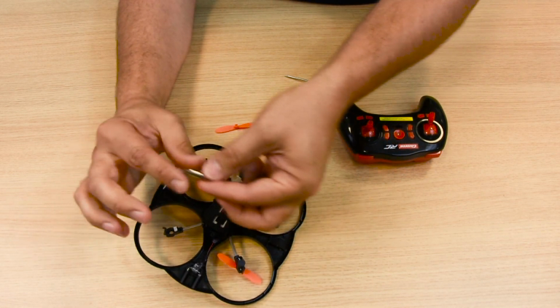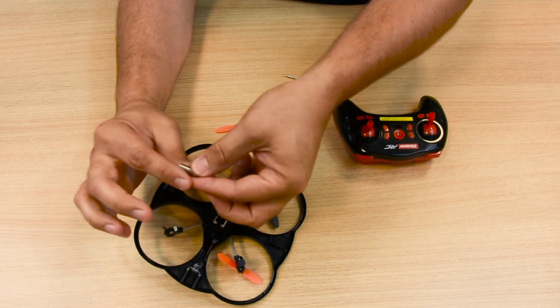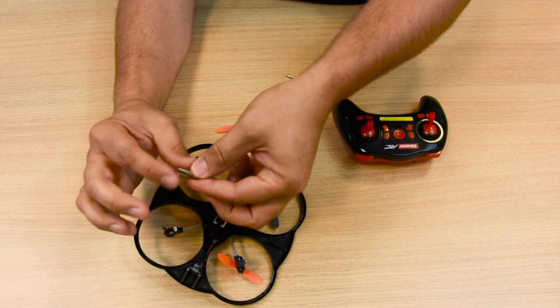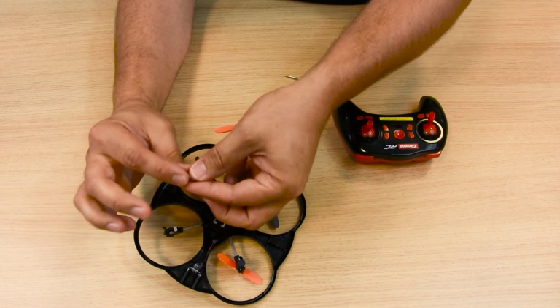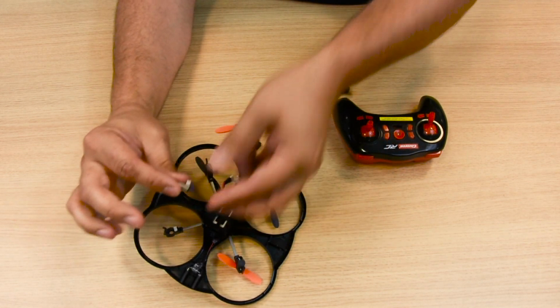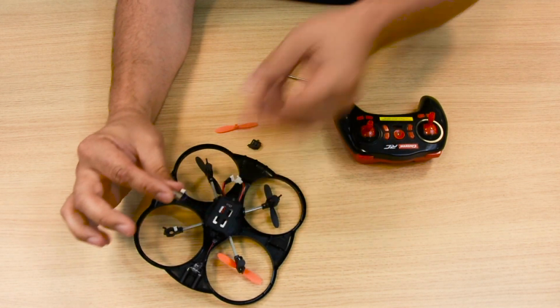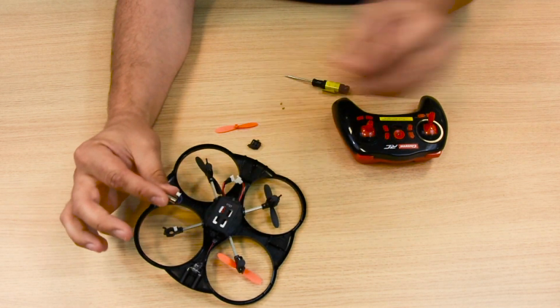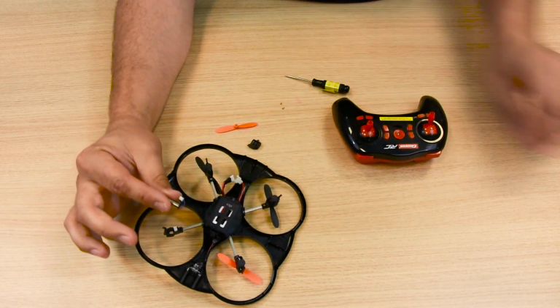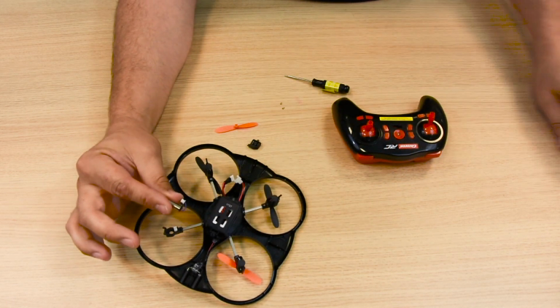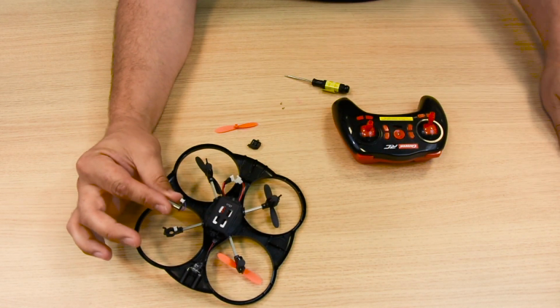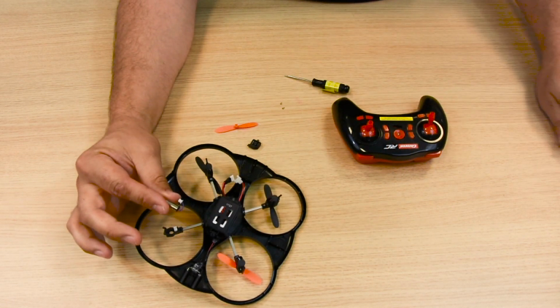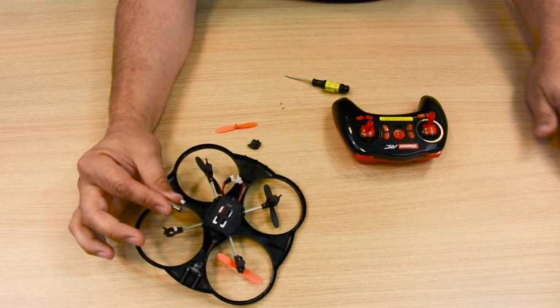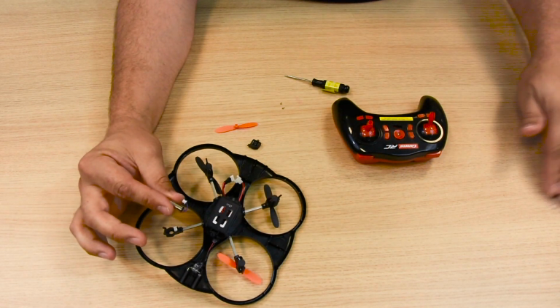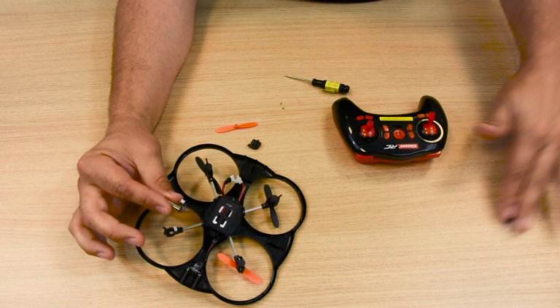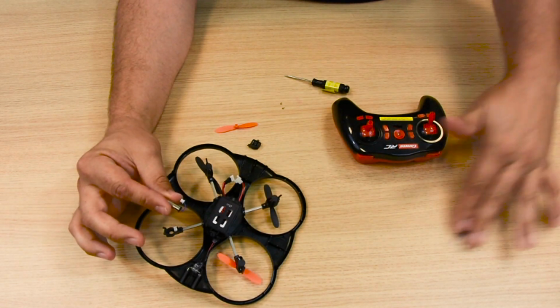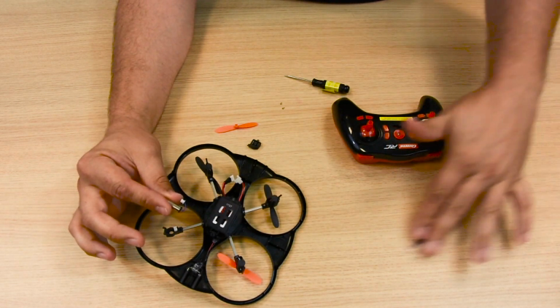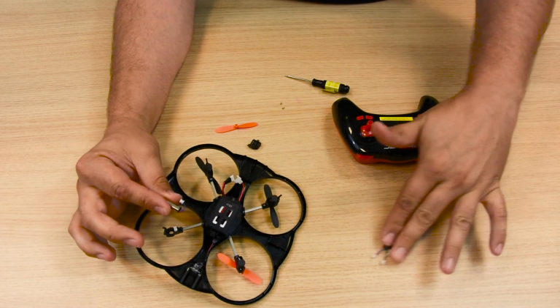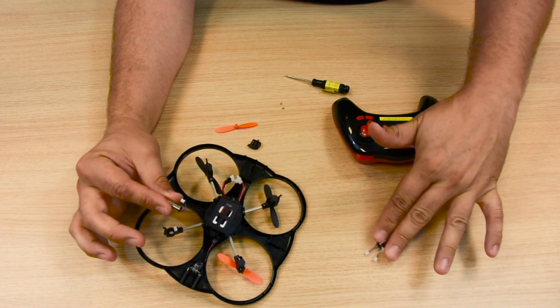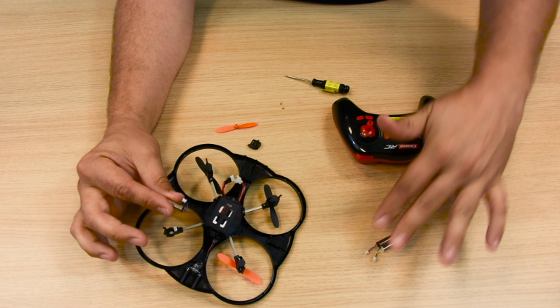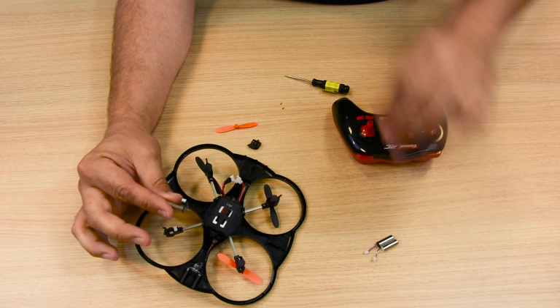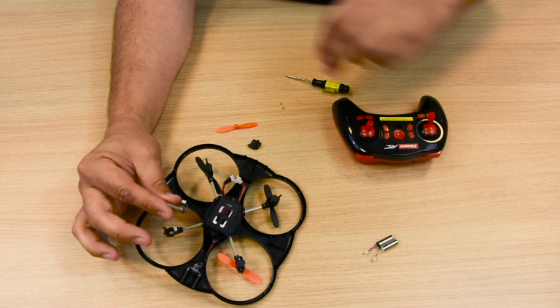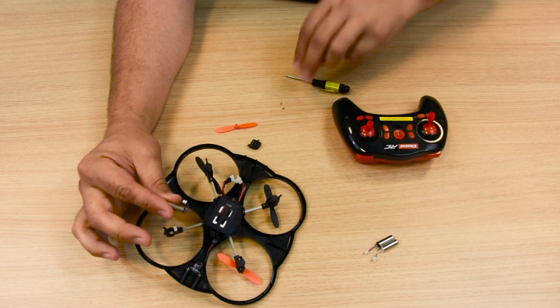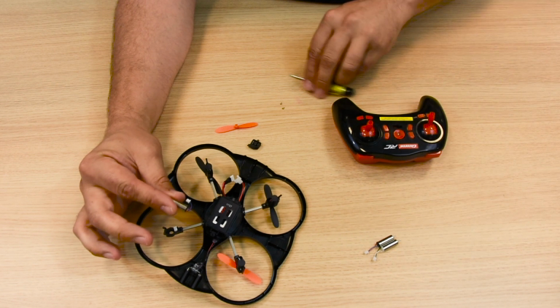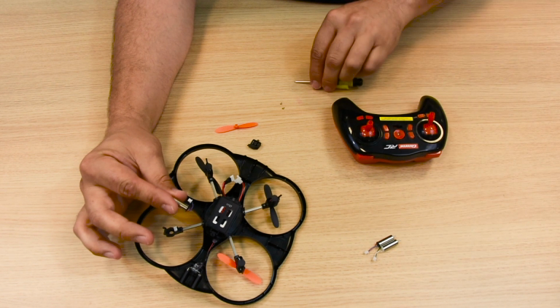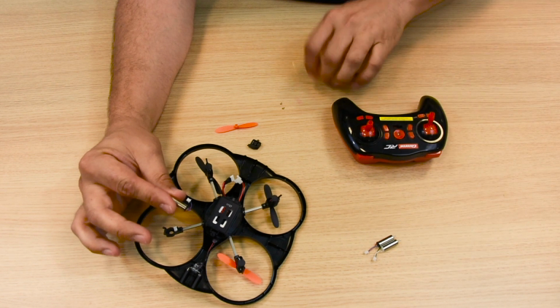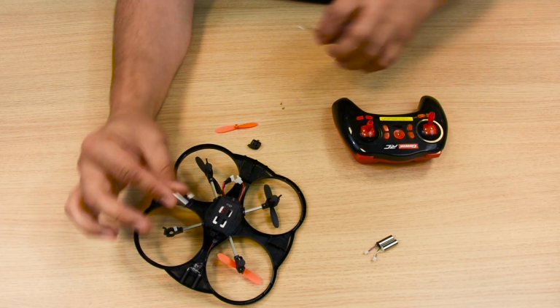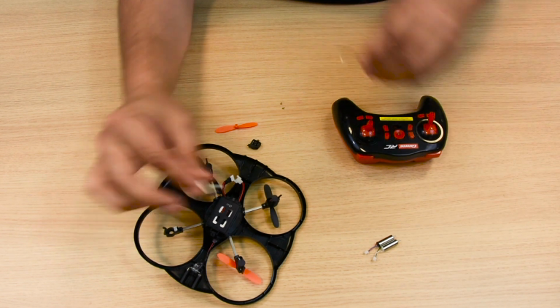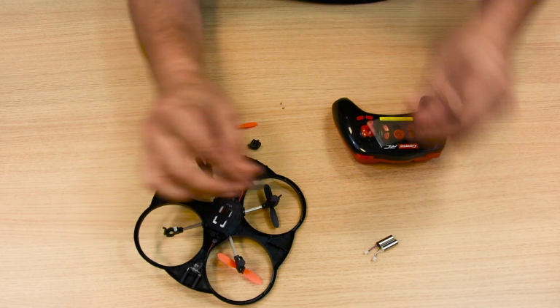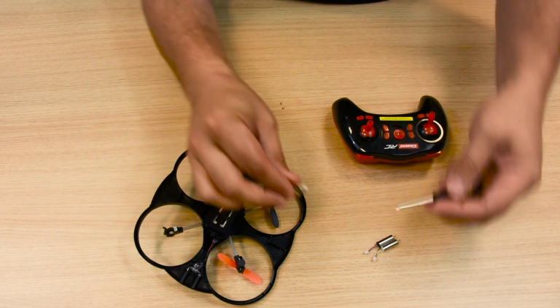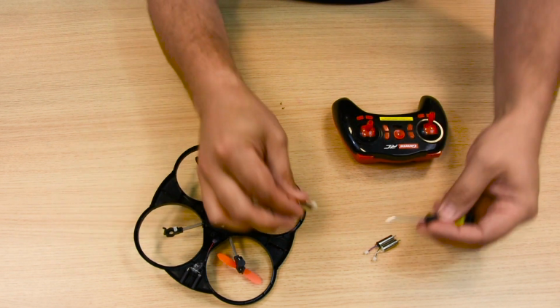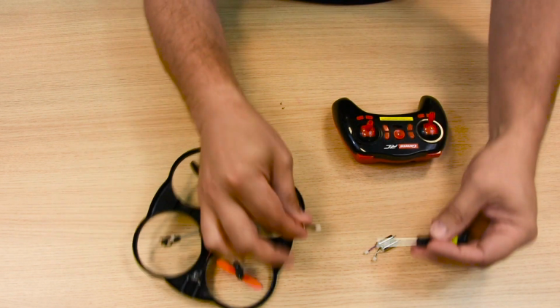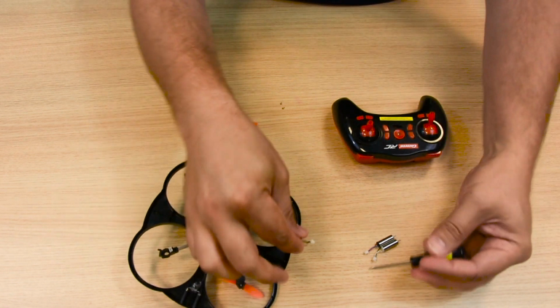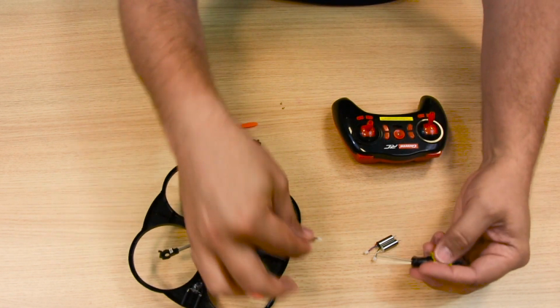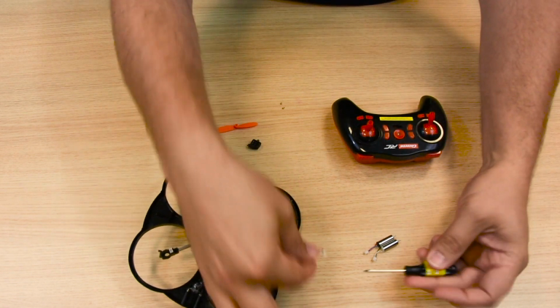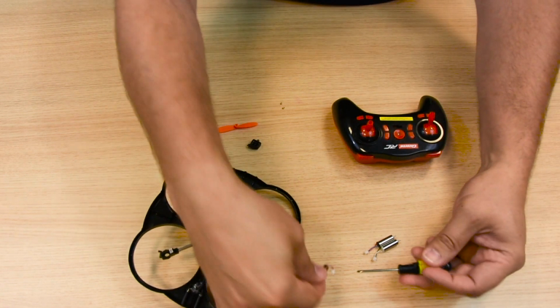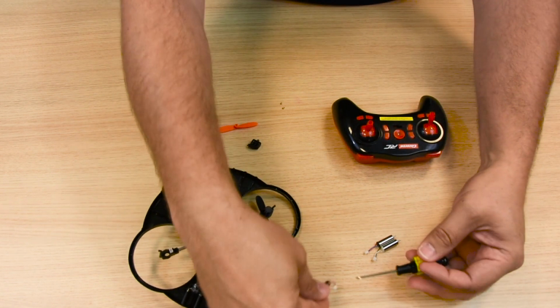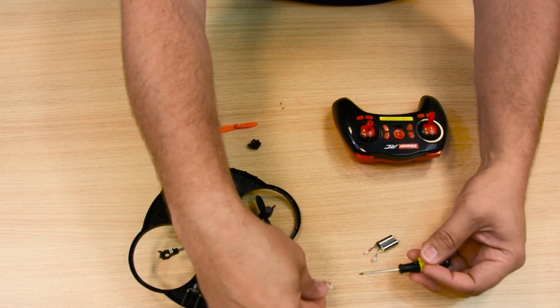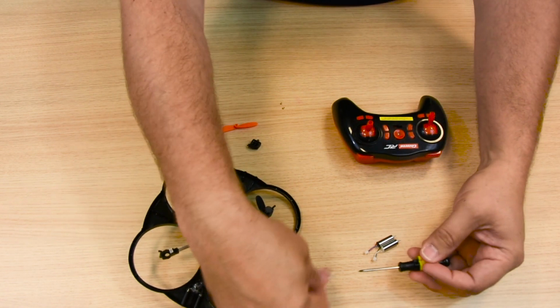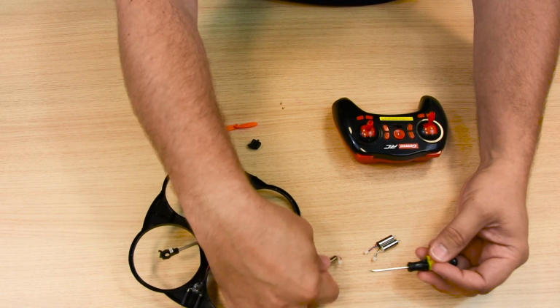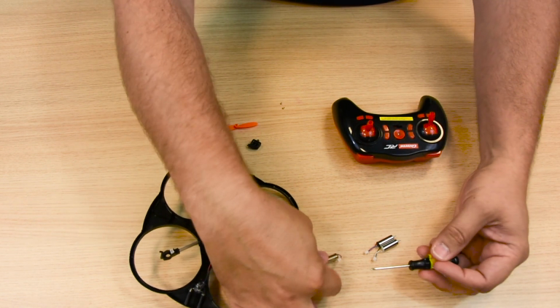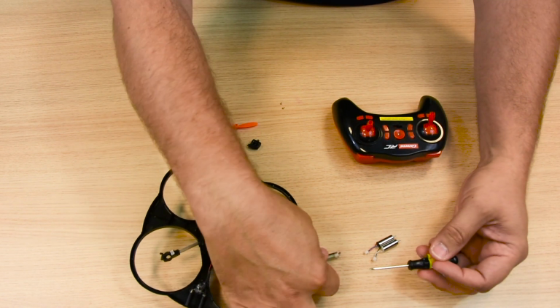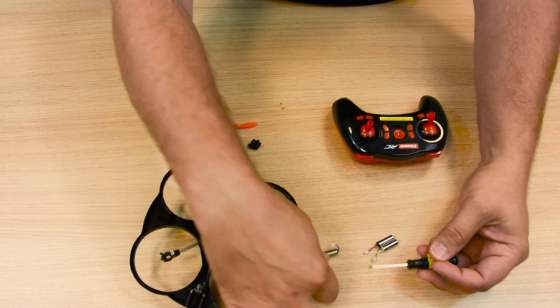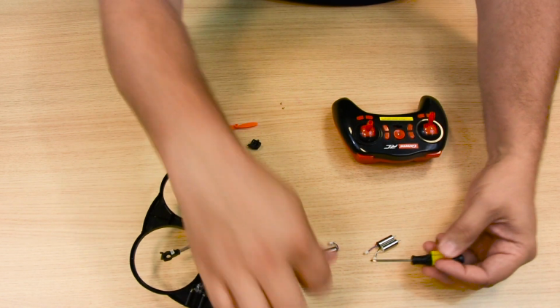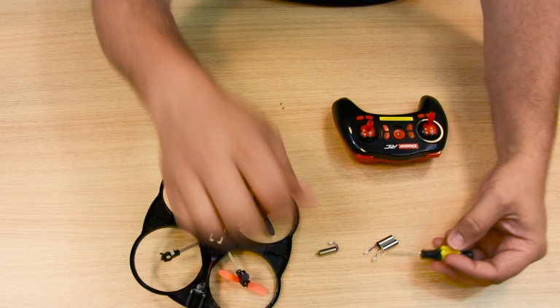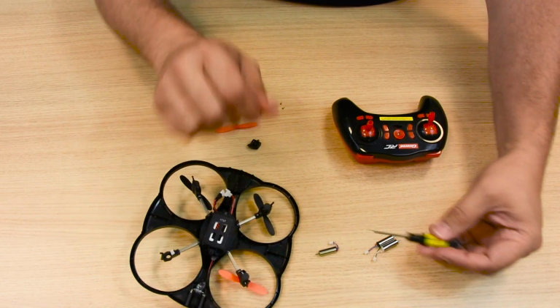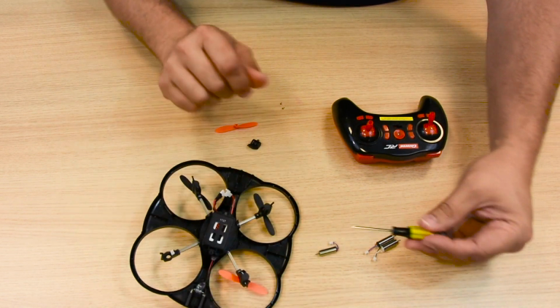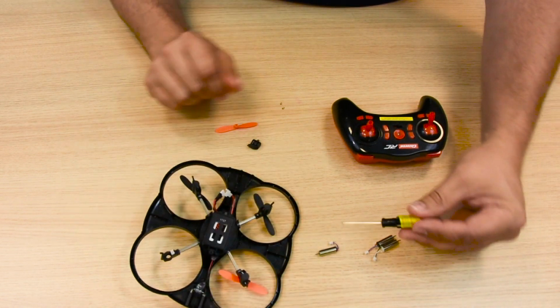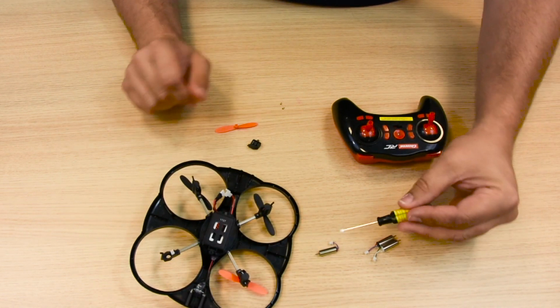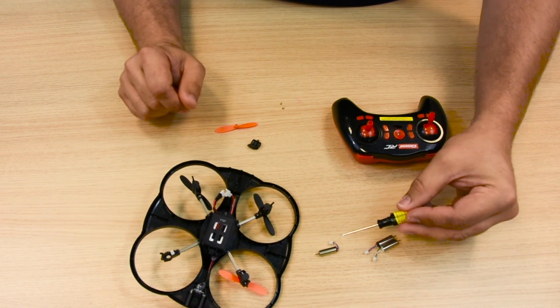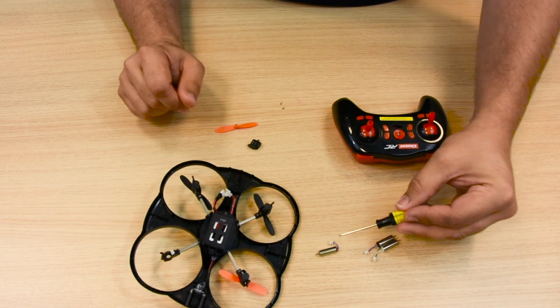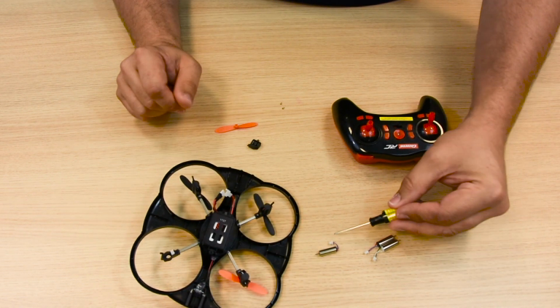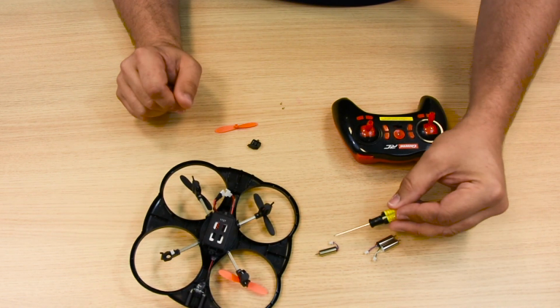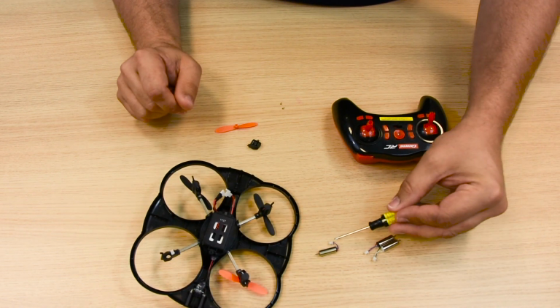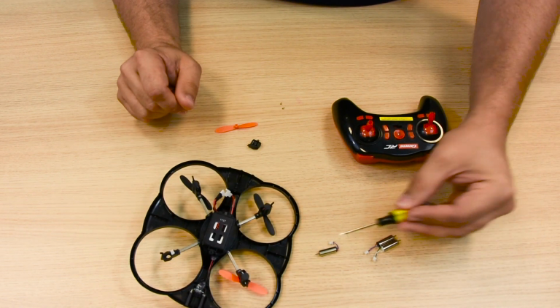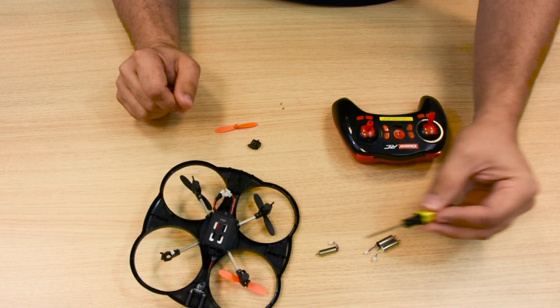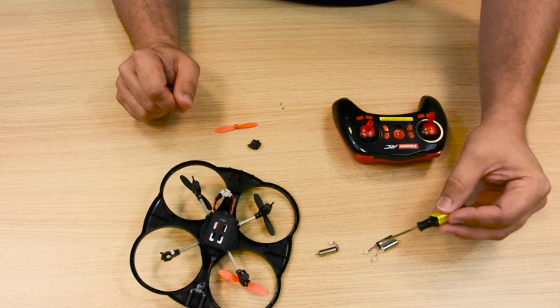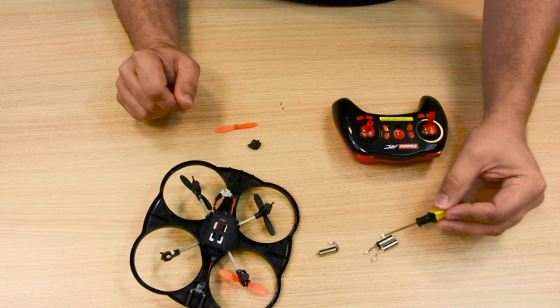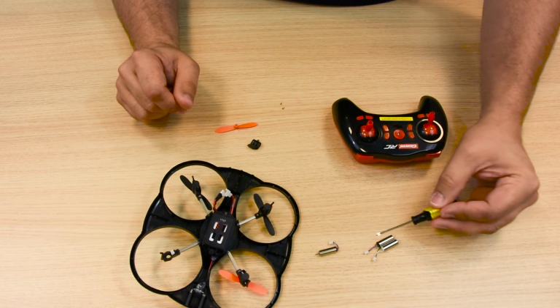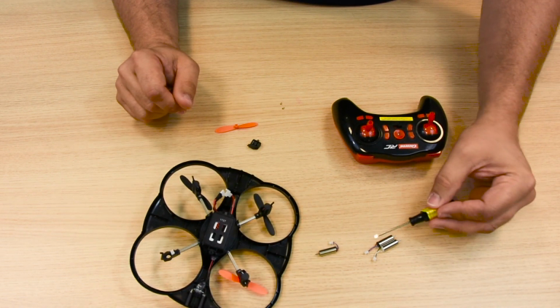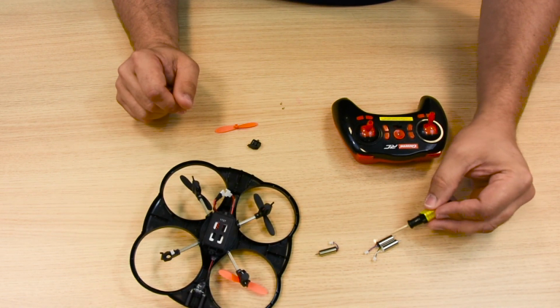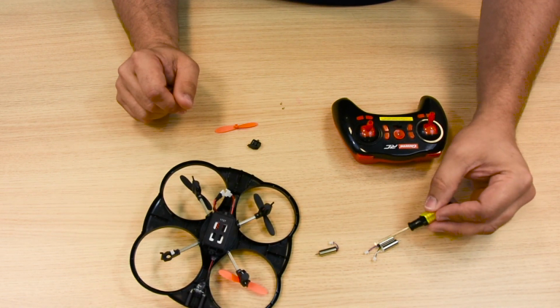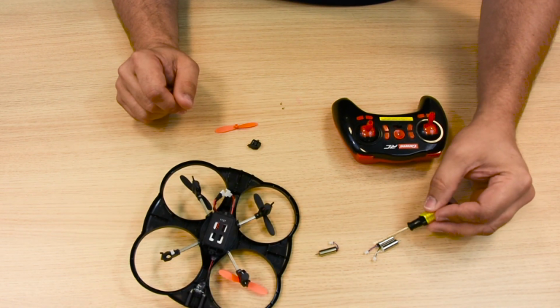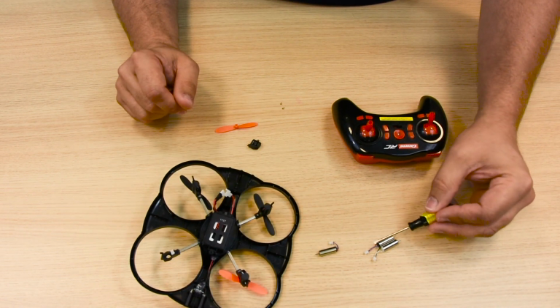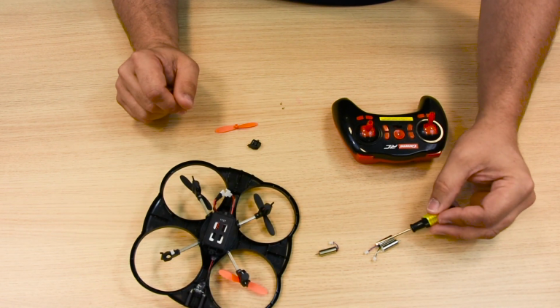Make sure you install the correct replacement engine. To this end it is useful to compare the colors of the connecting lead.